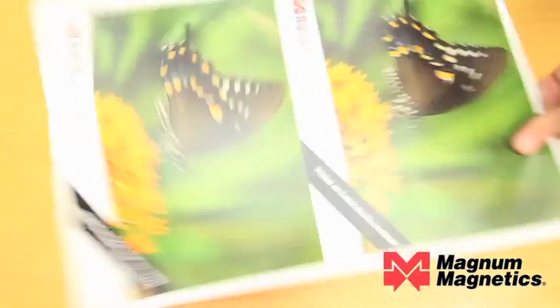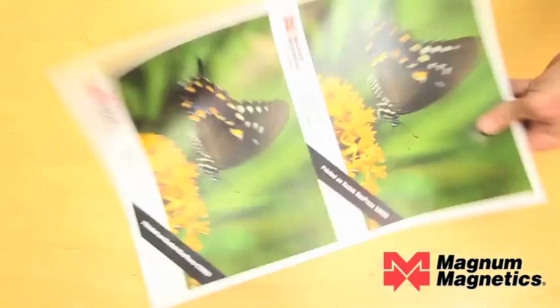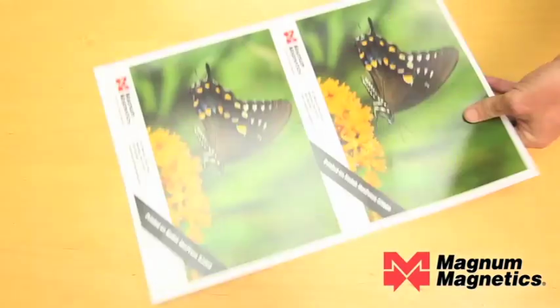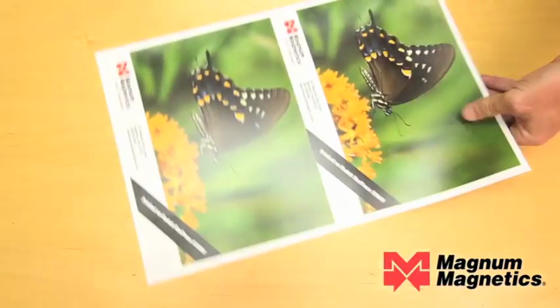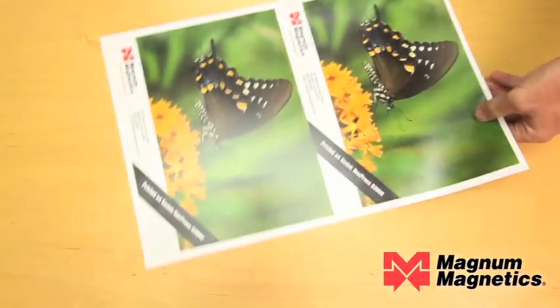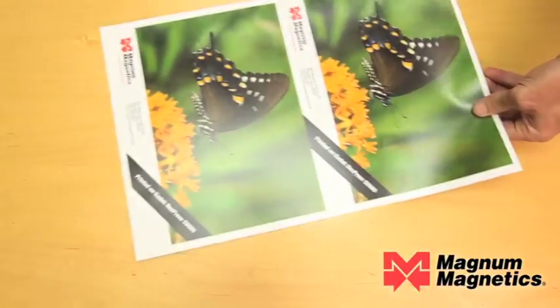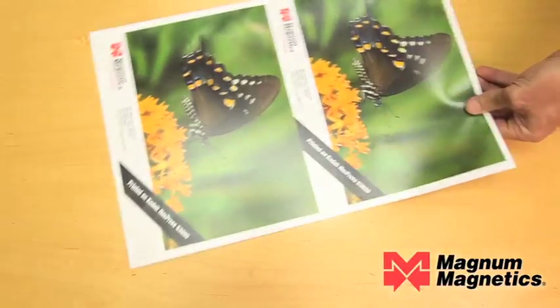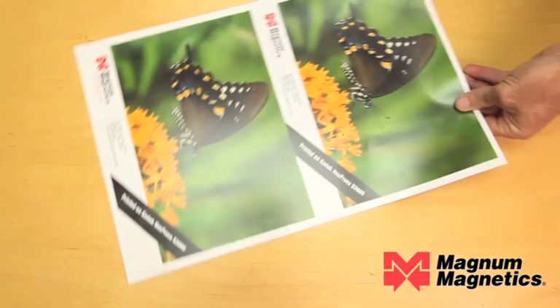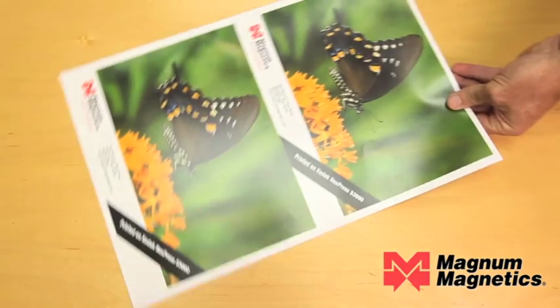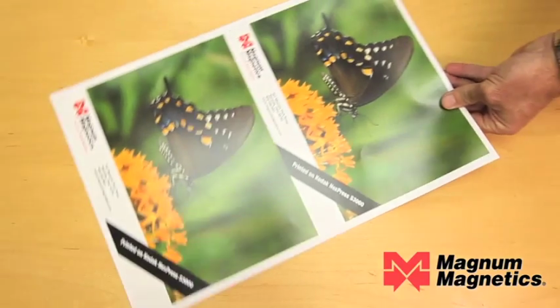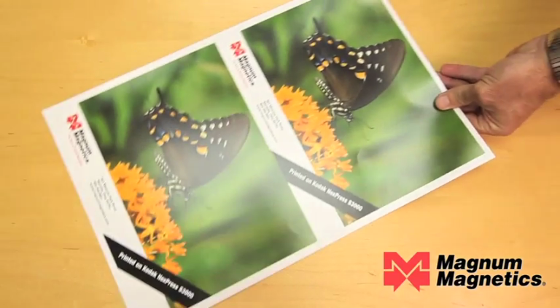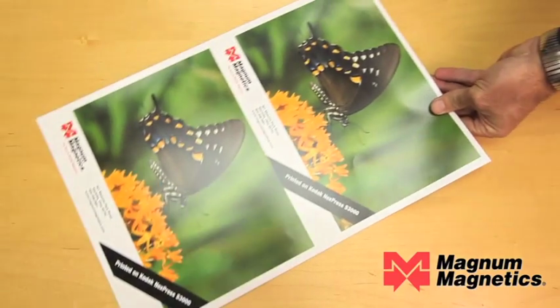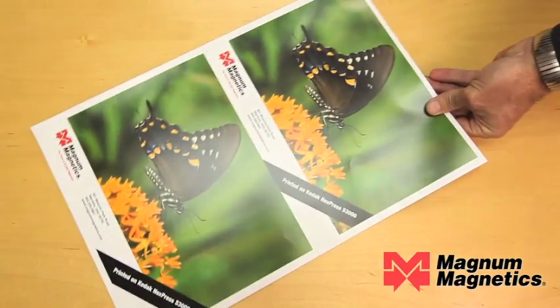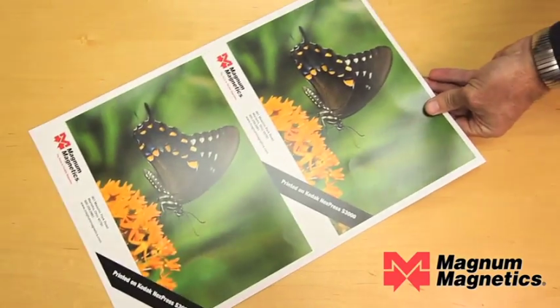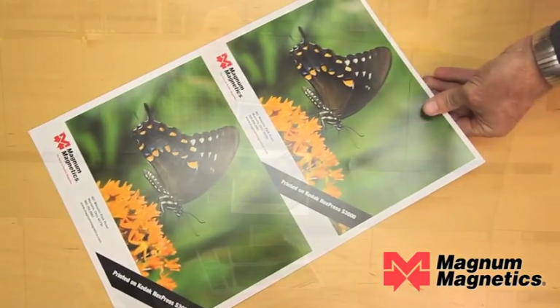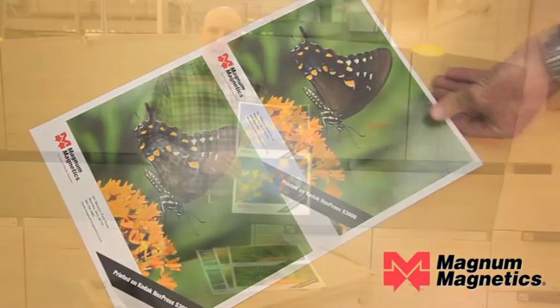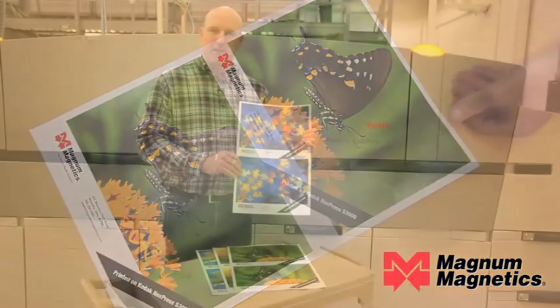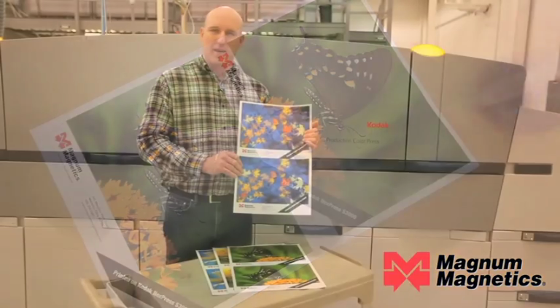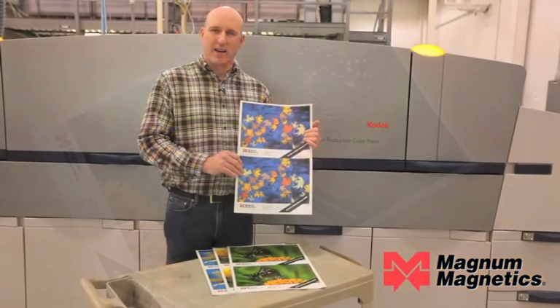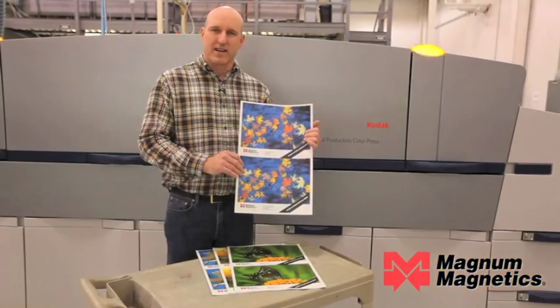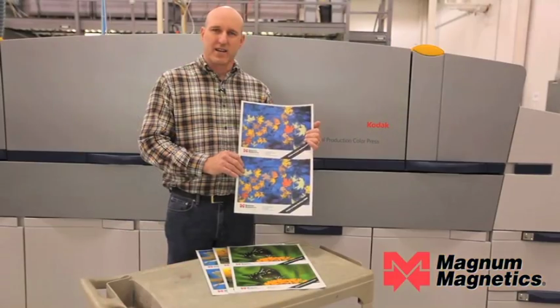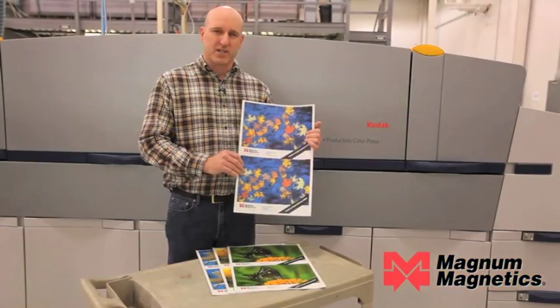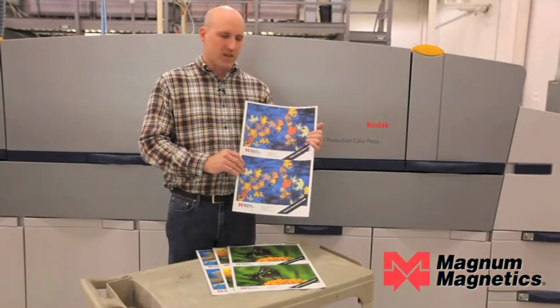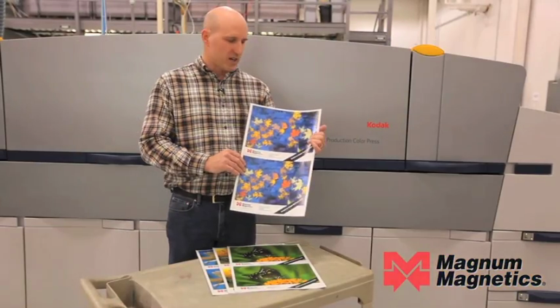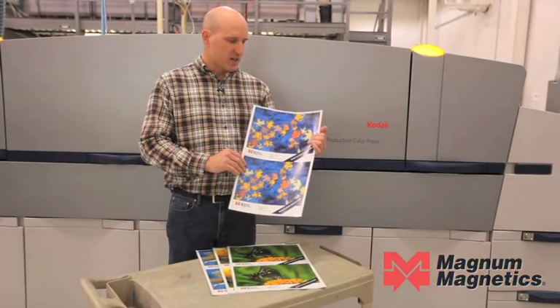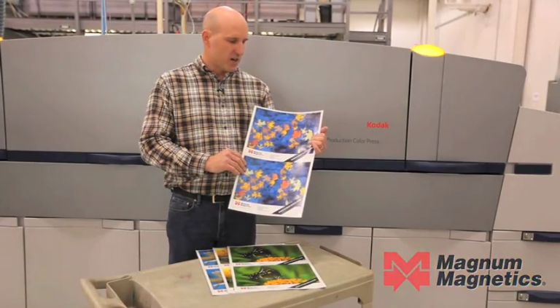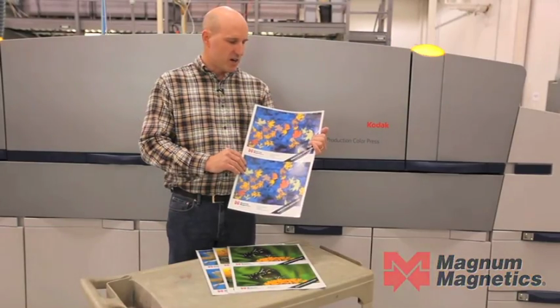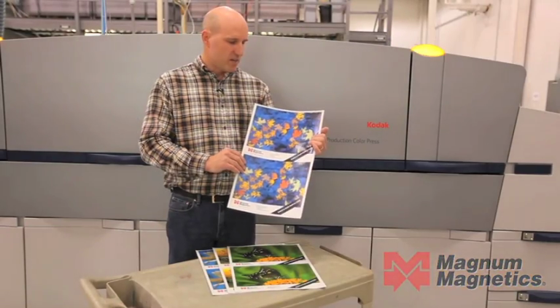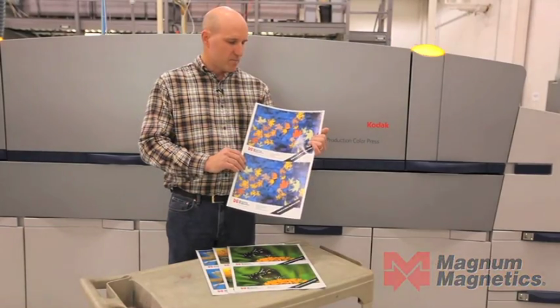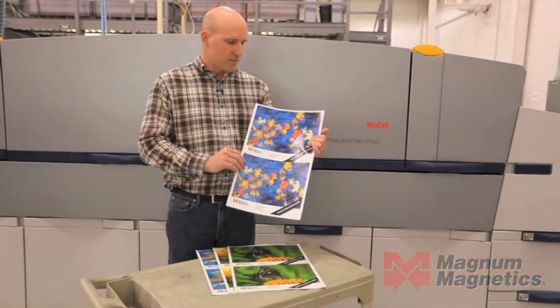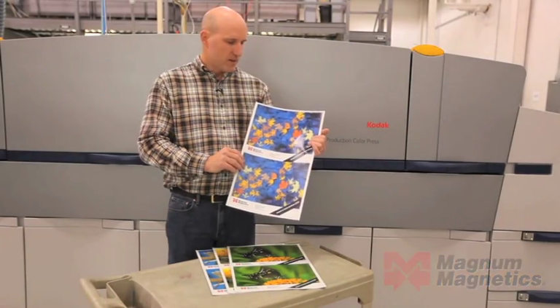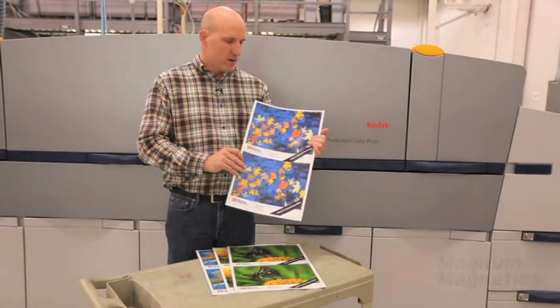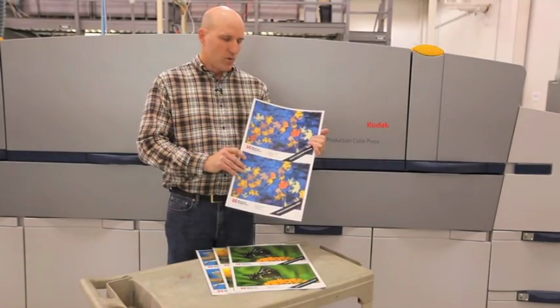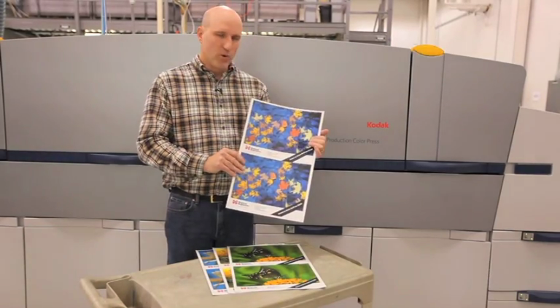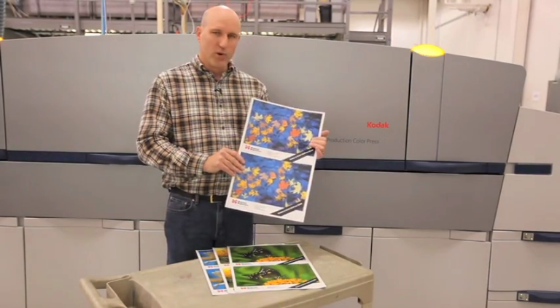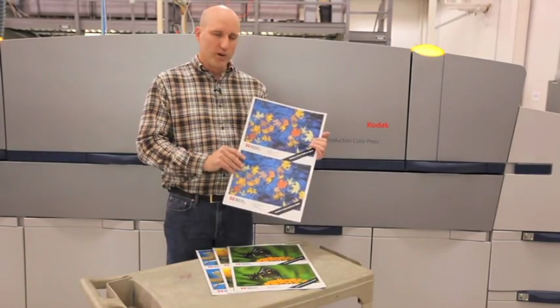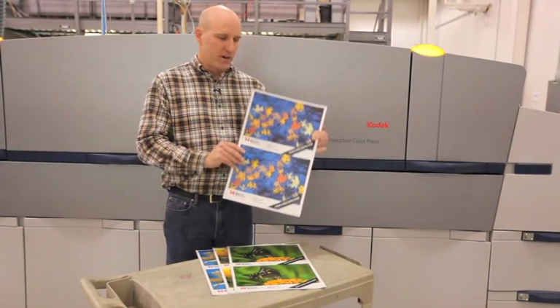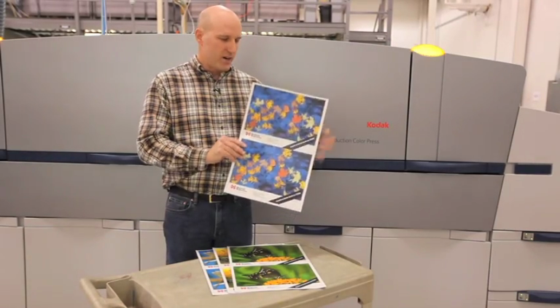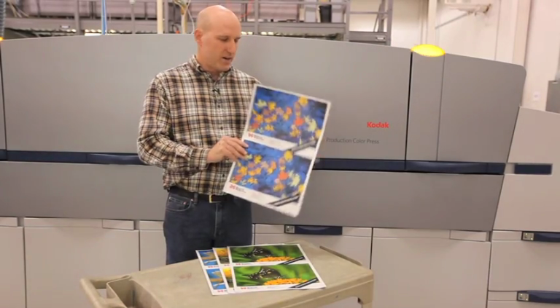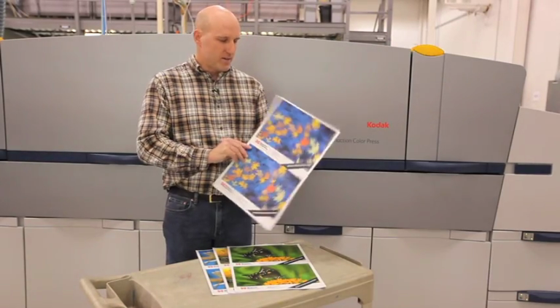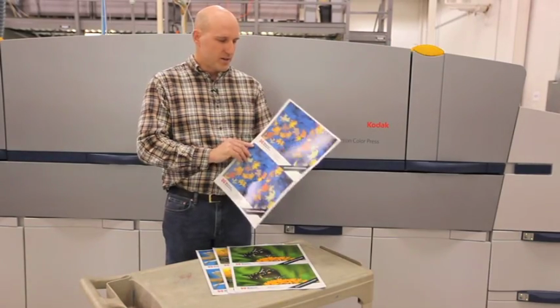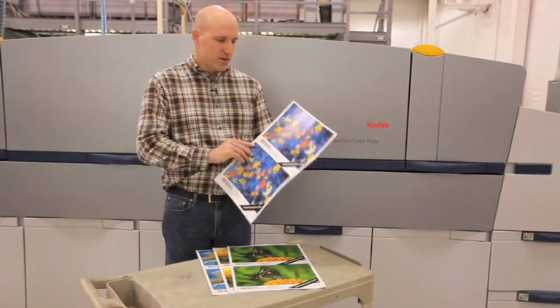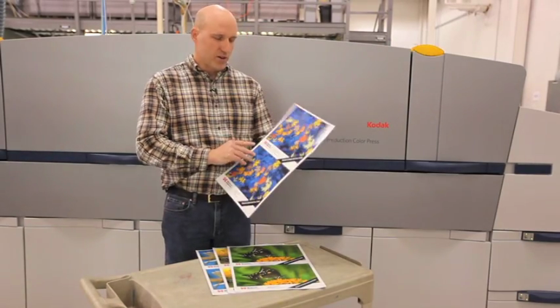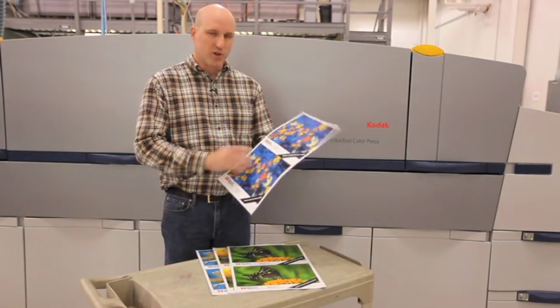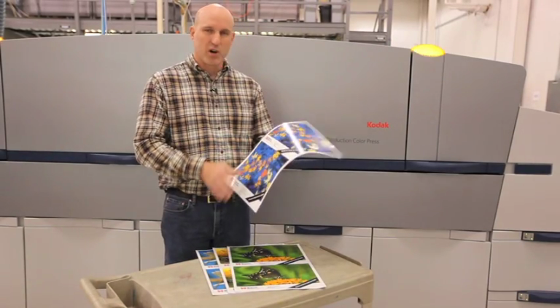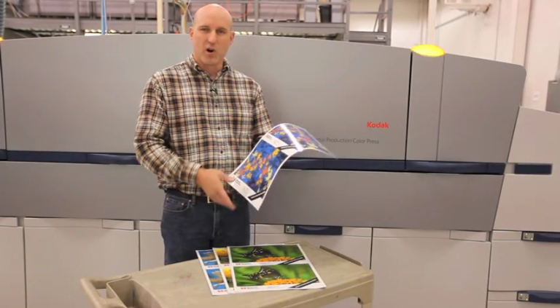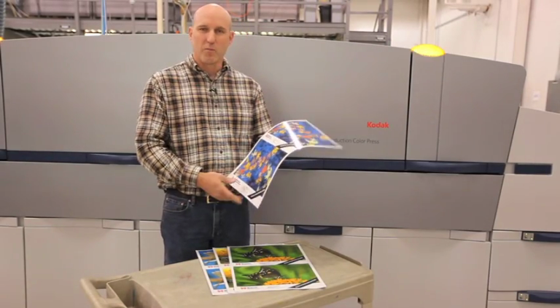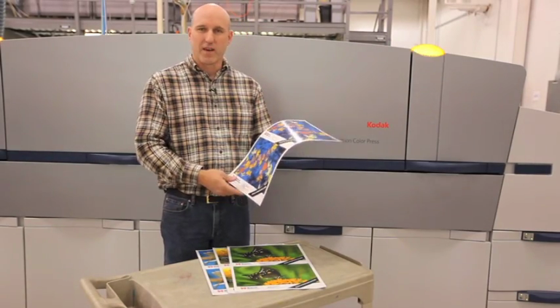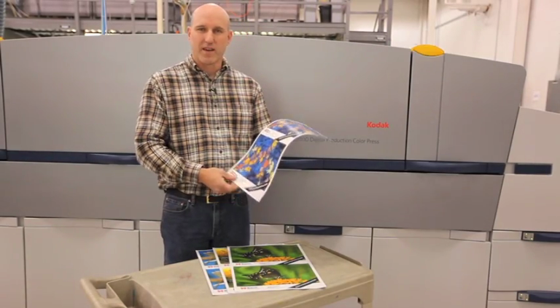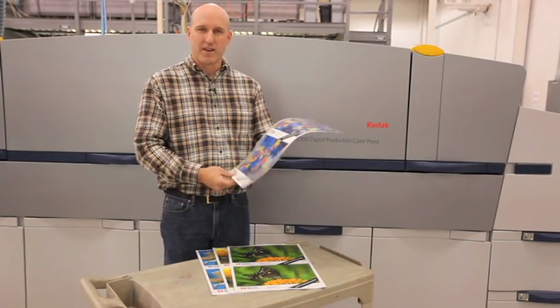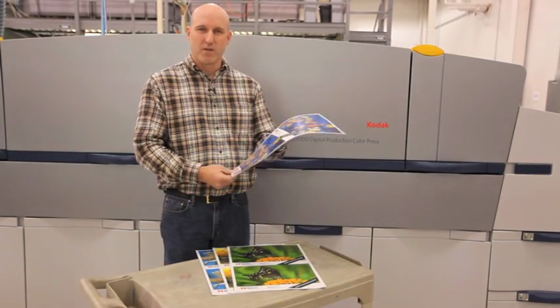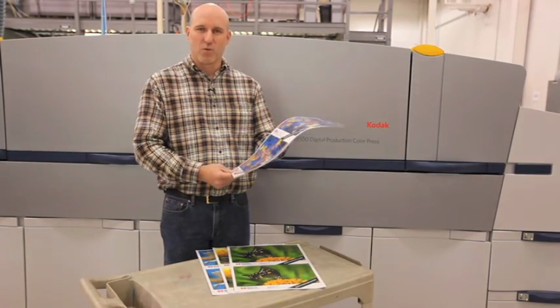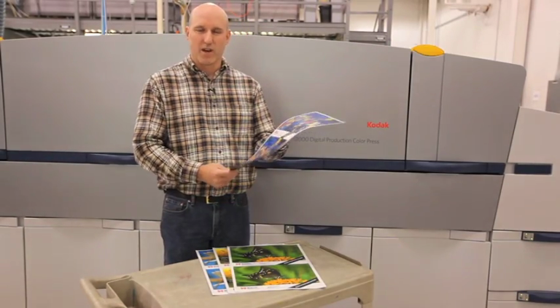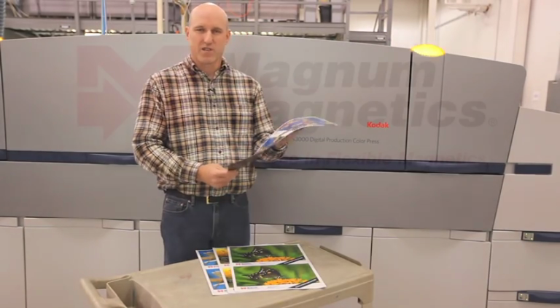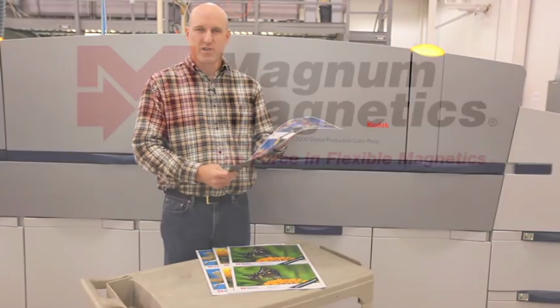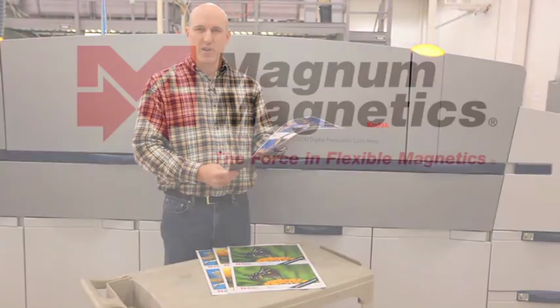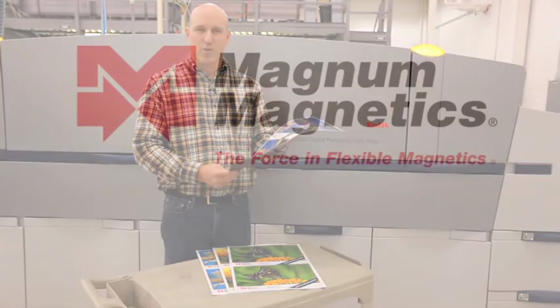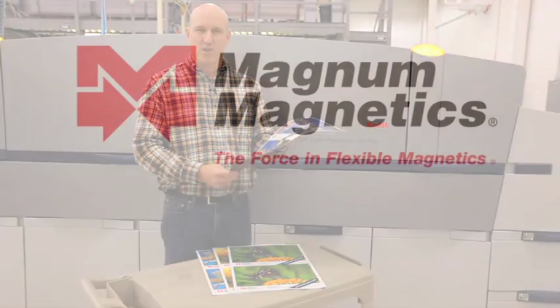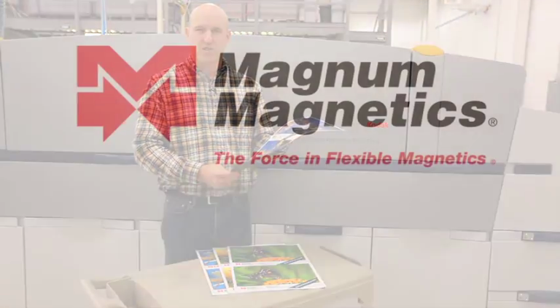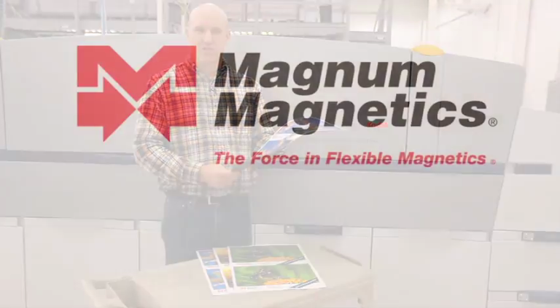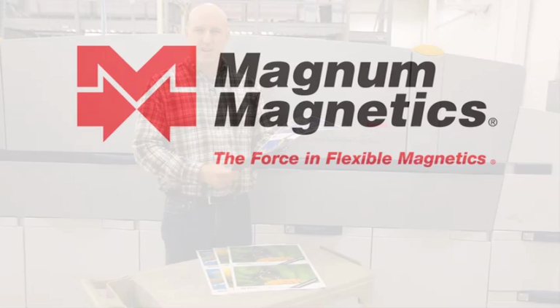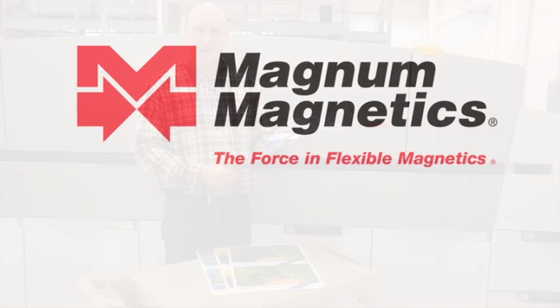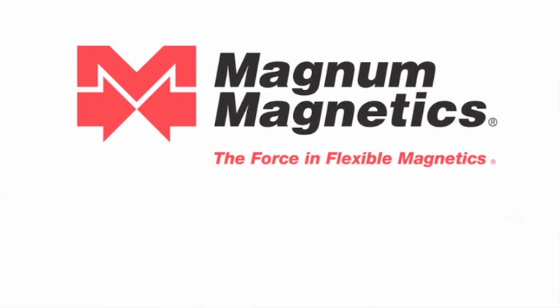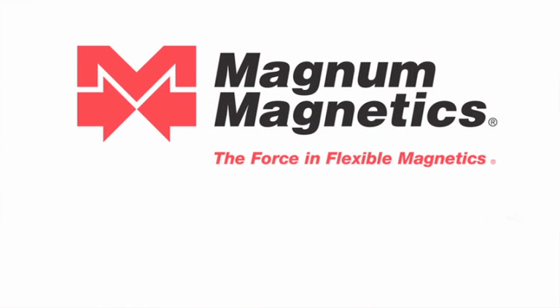You can go to our website at www.magnemagnetics.com, or you can call us and we'll answer any questions you have.